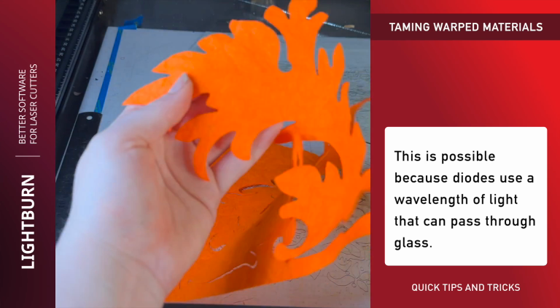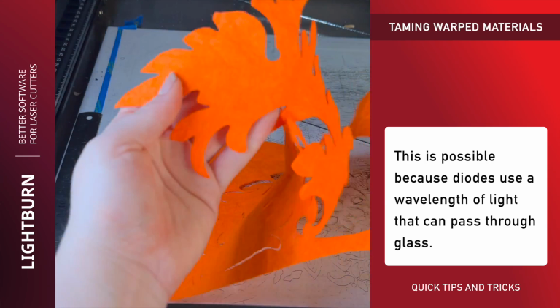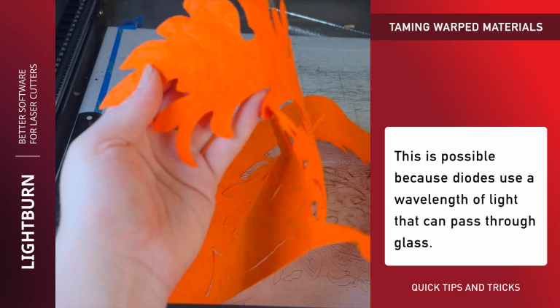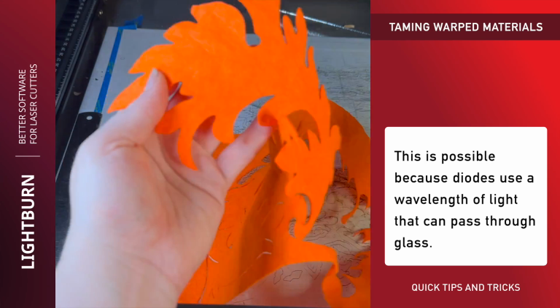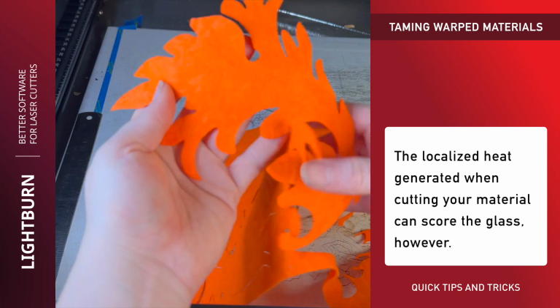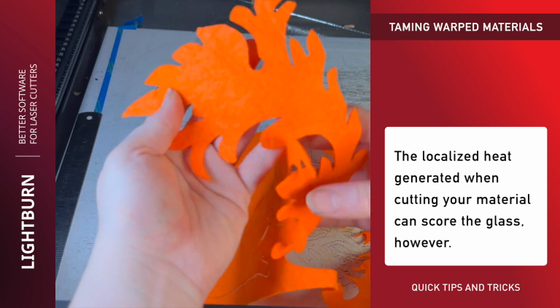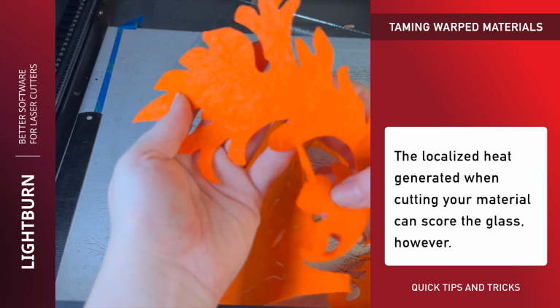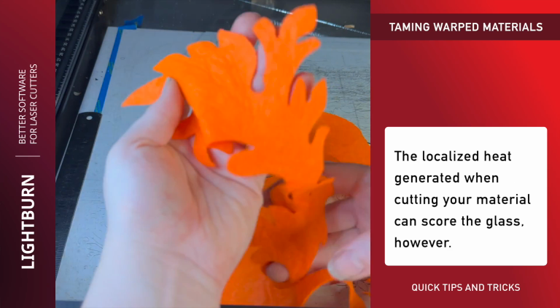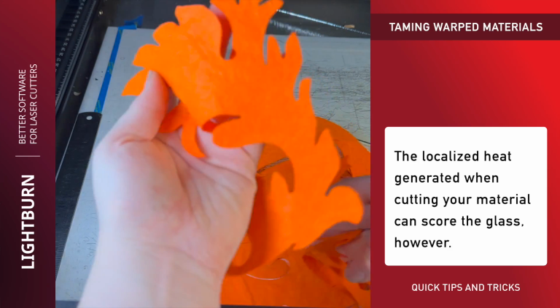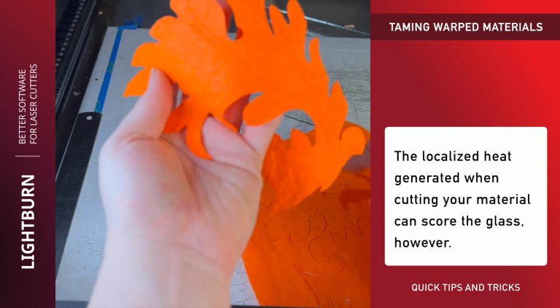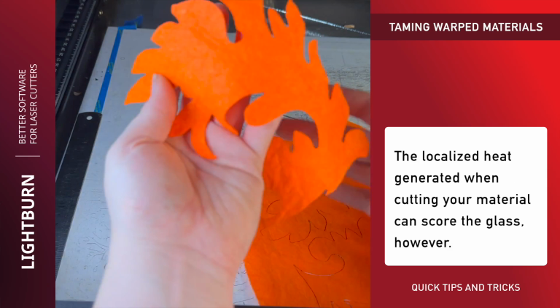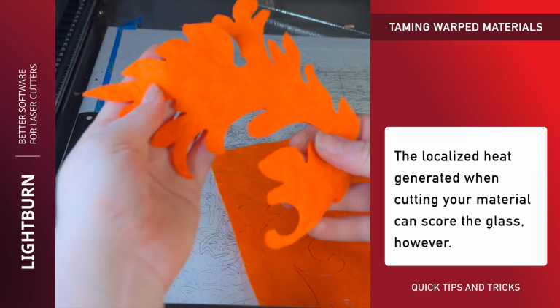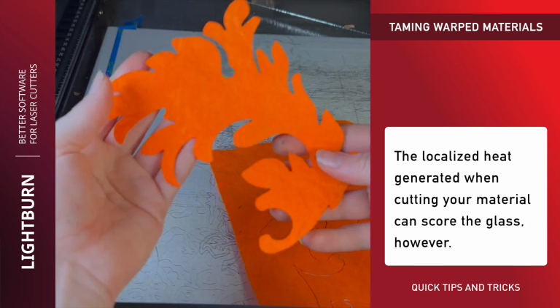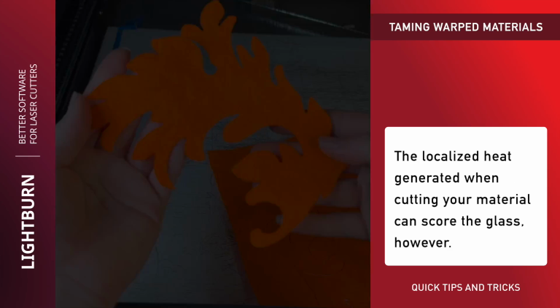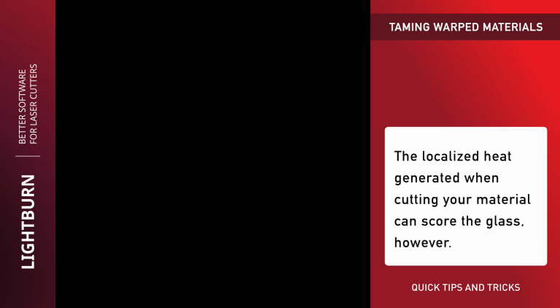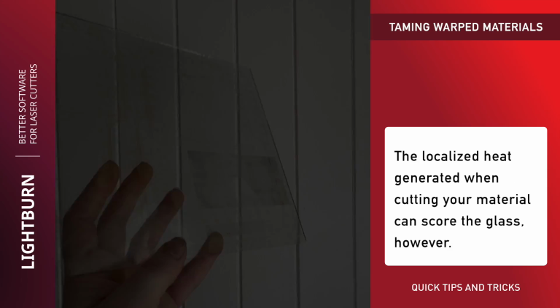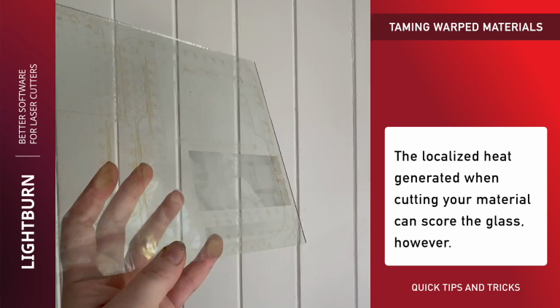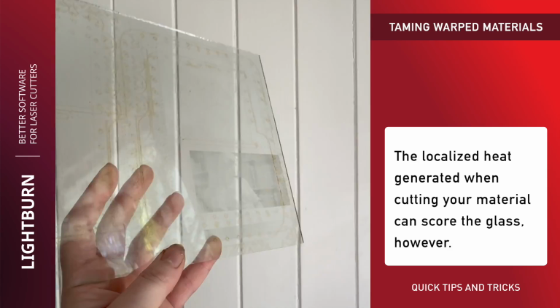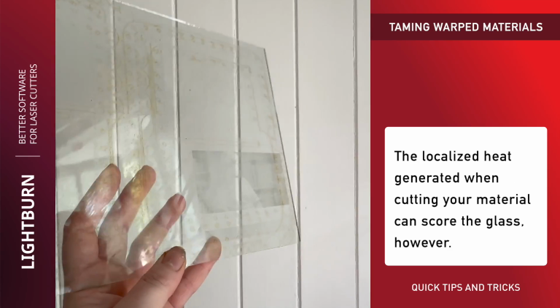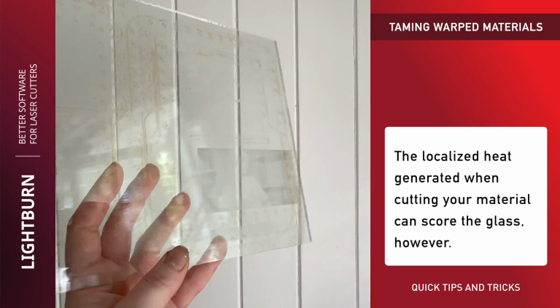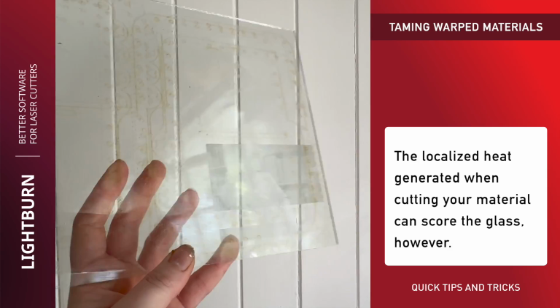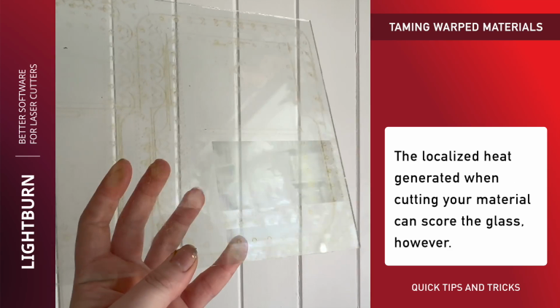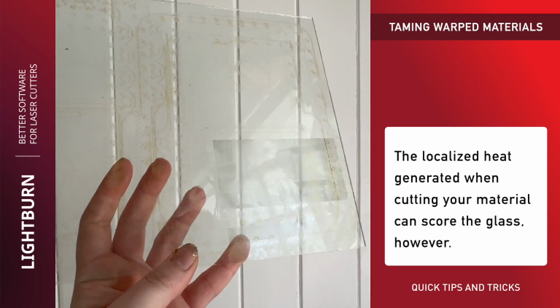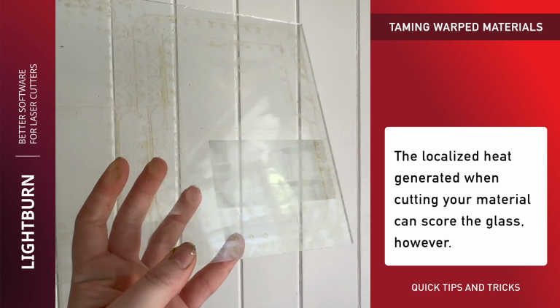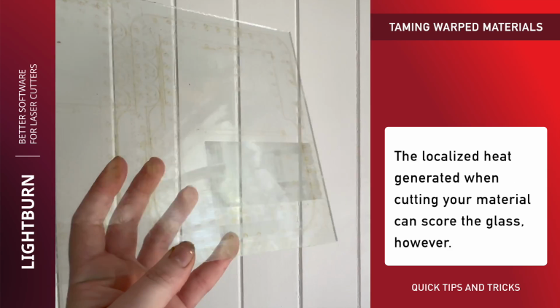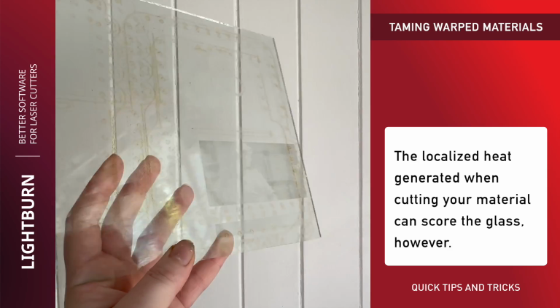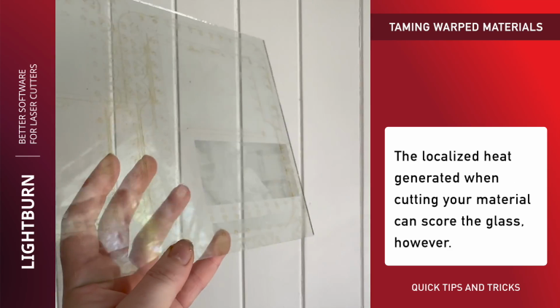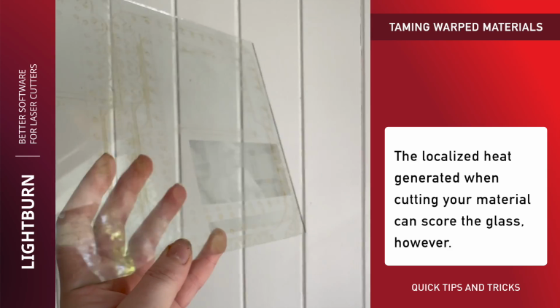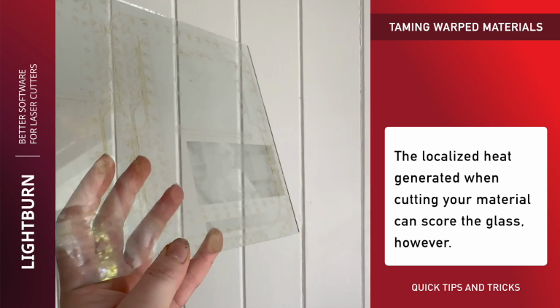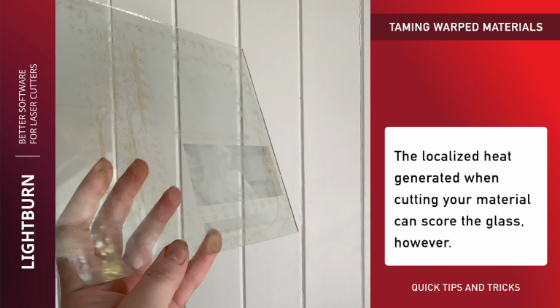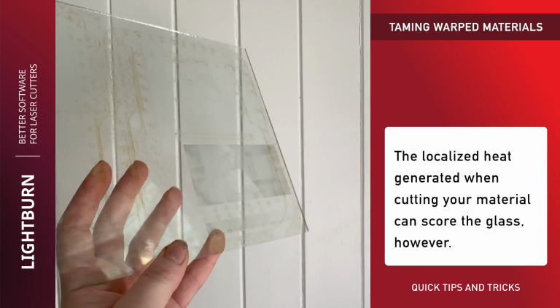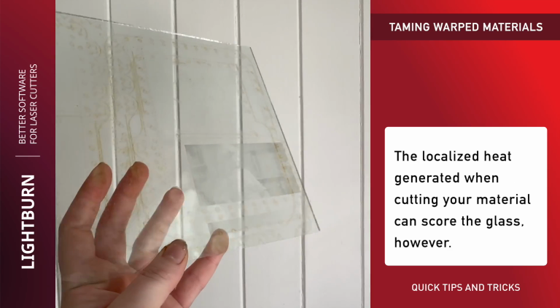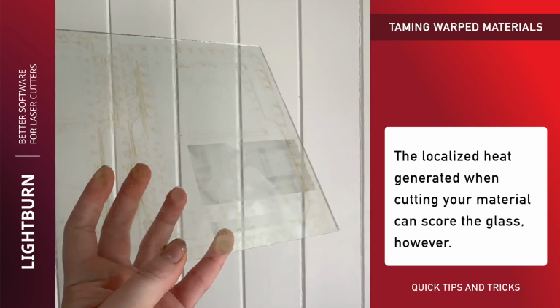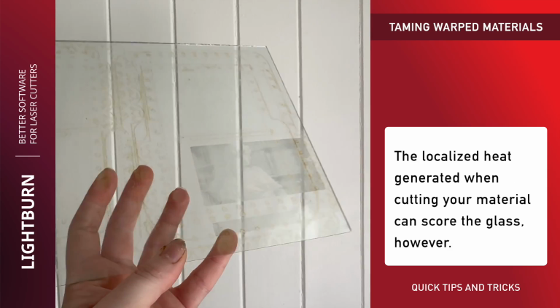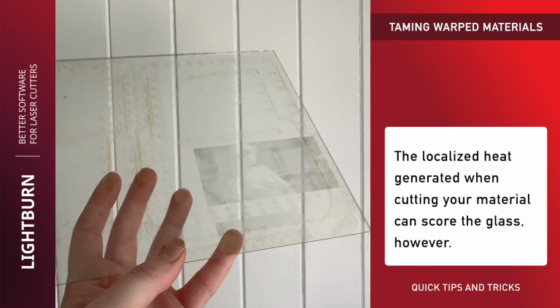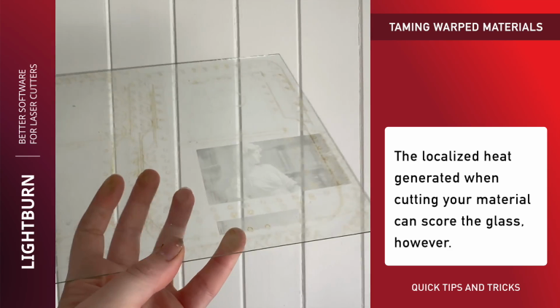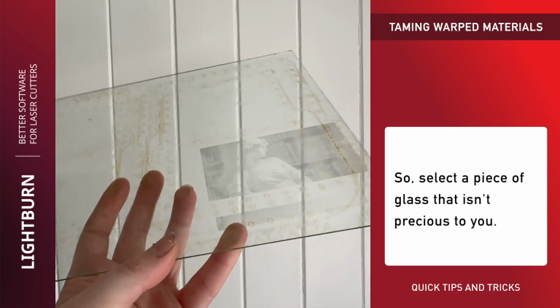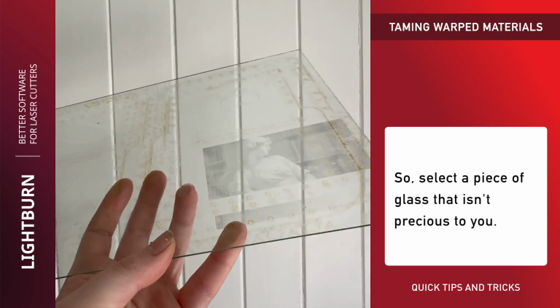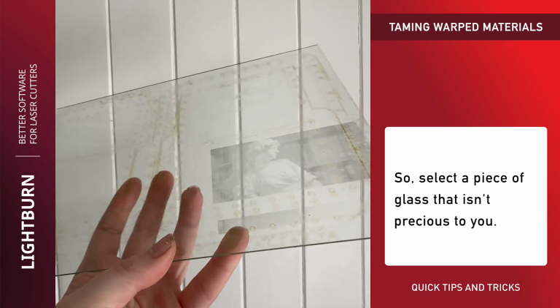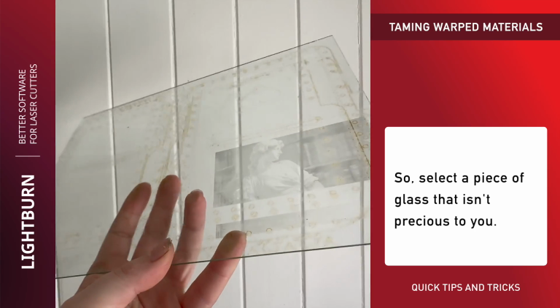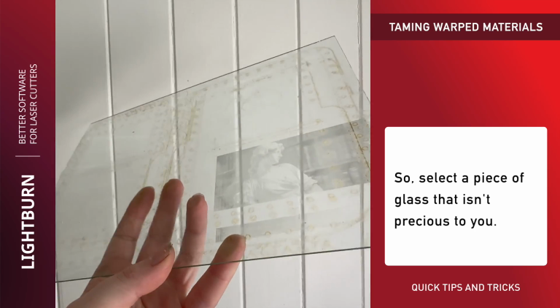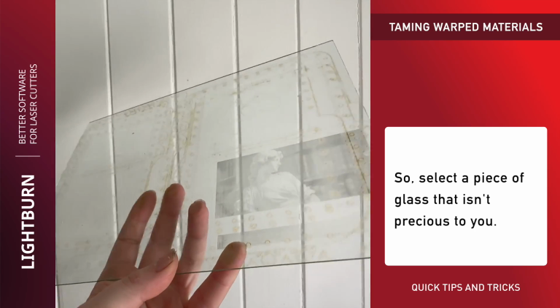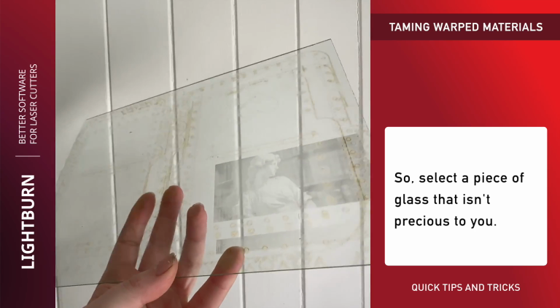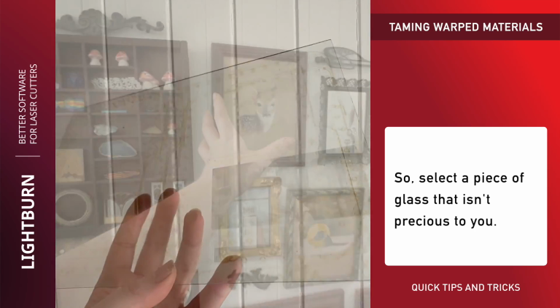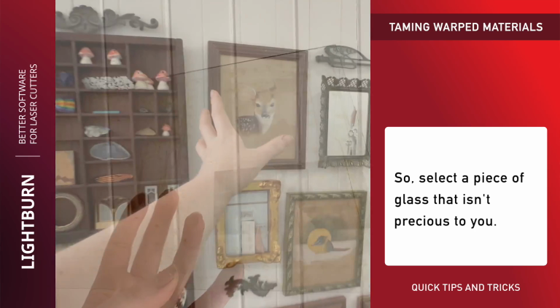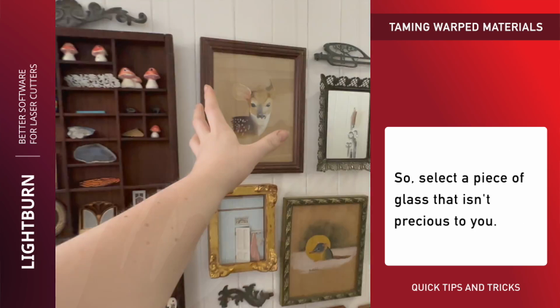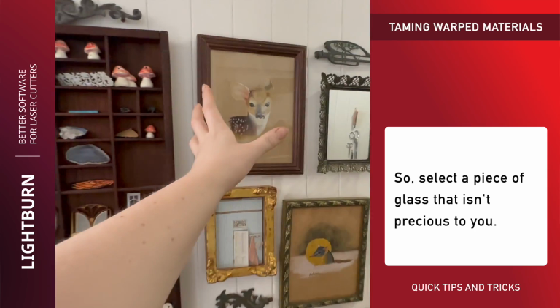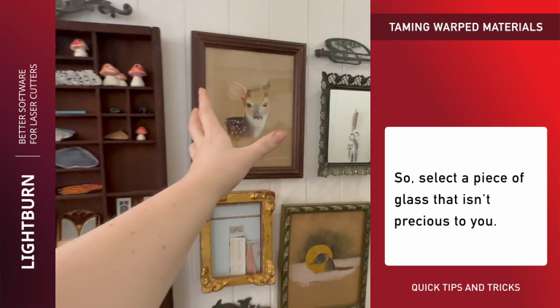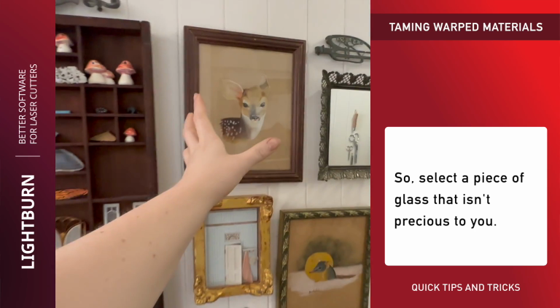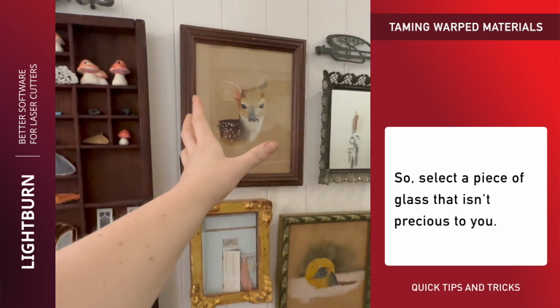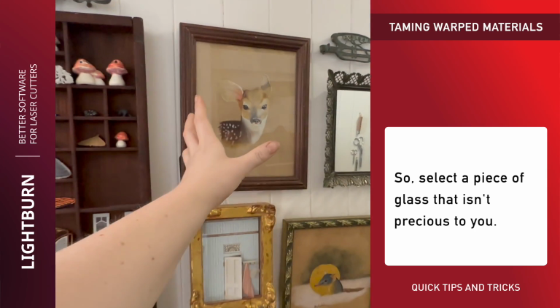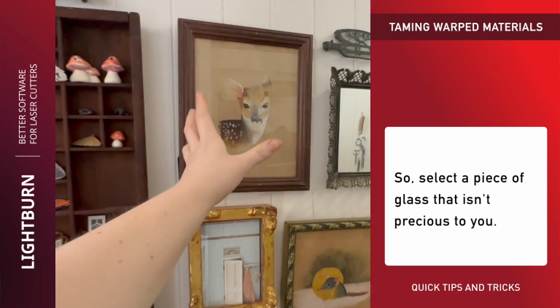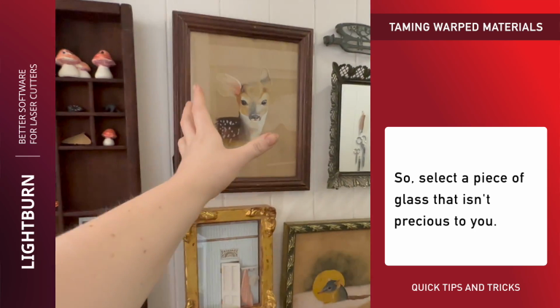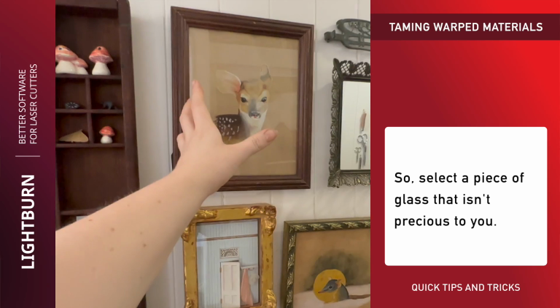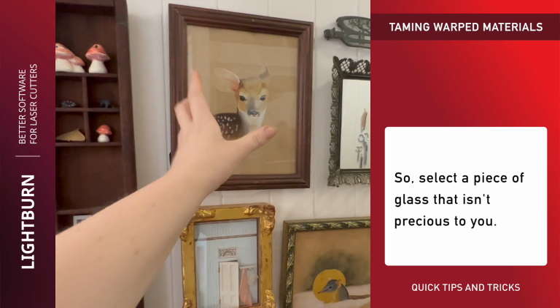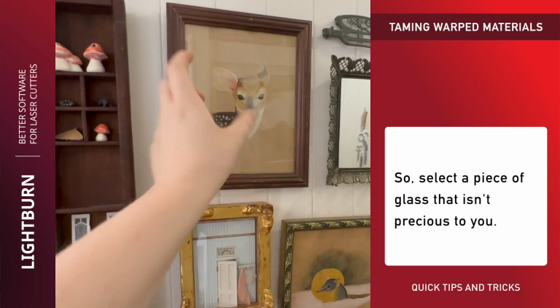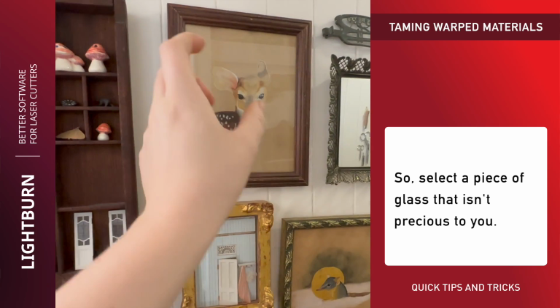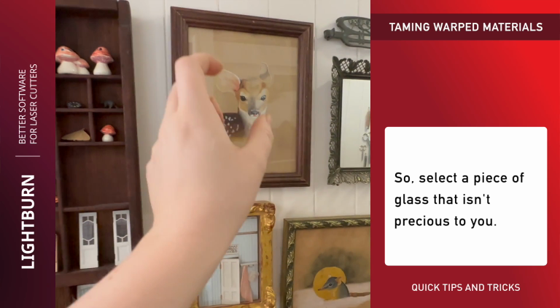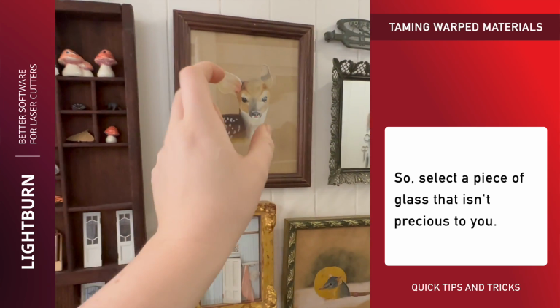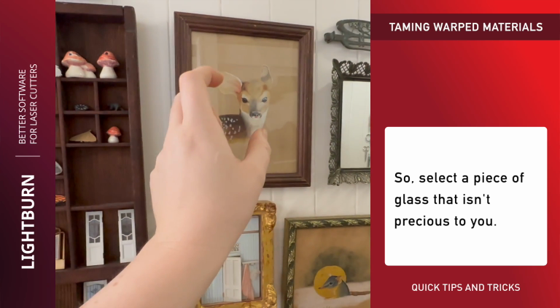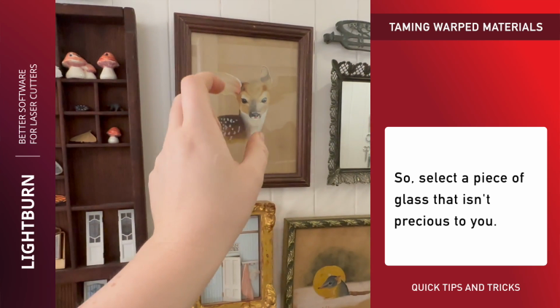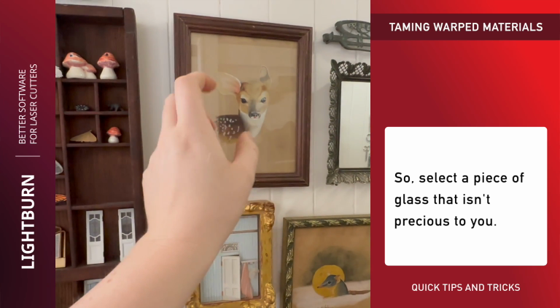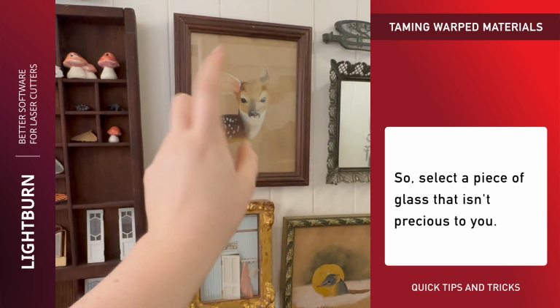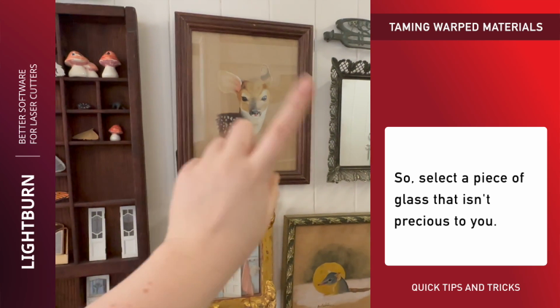The localised heat generated when cutting your material can score the glass, however, so select a piece of glass that isn't precious to you.